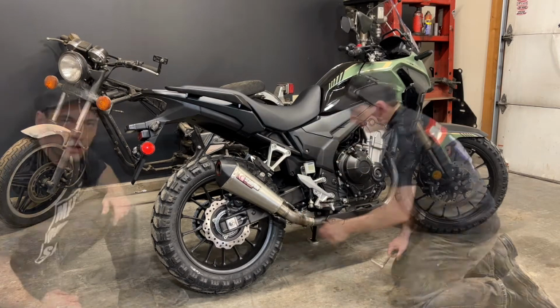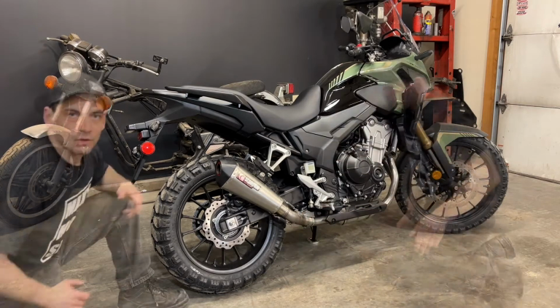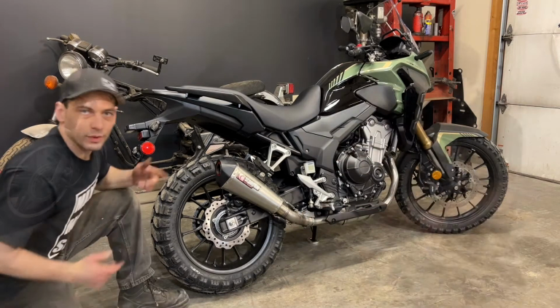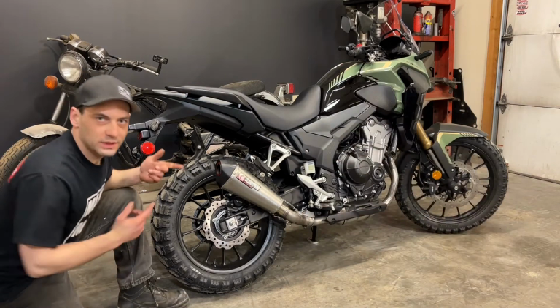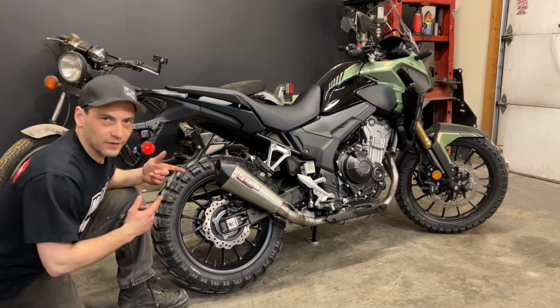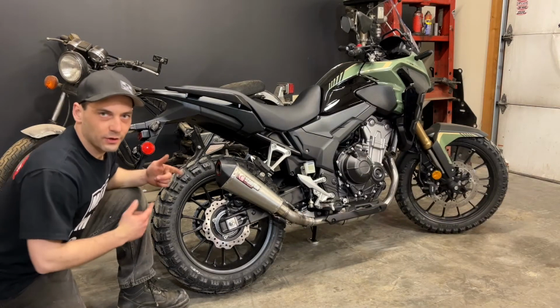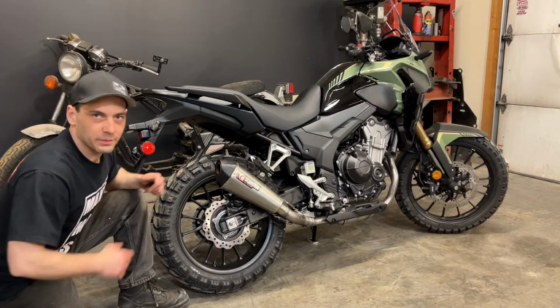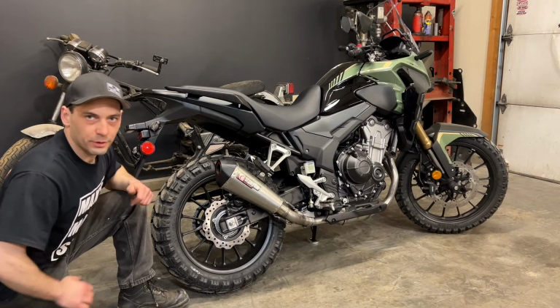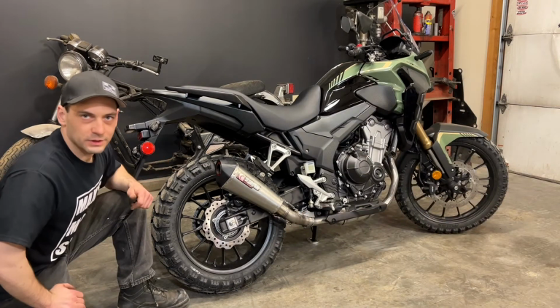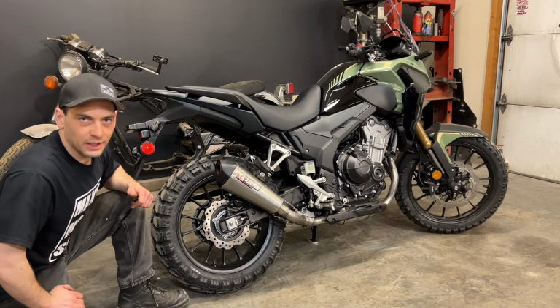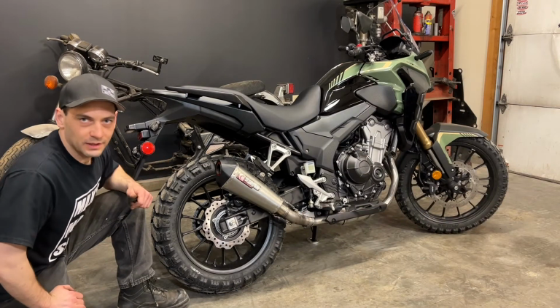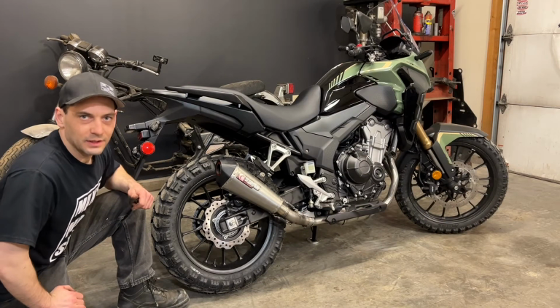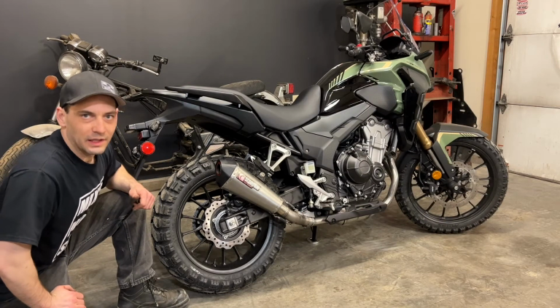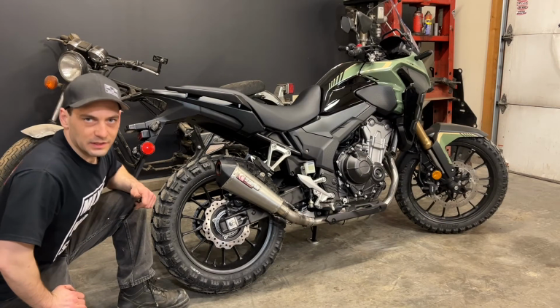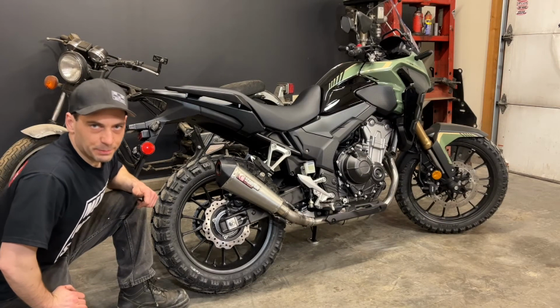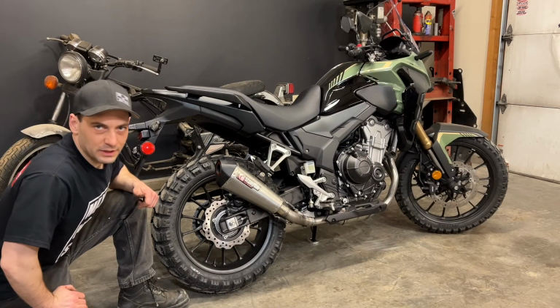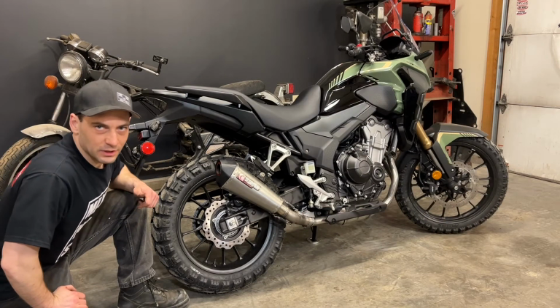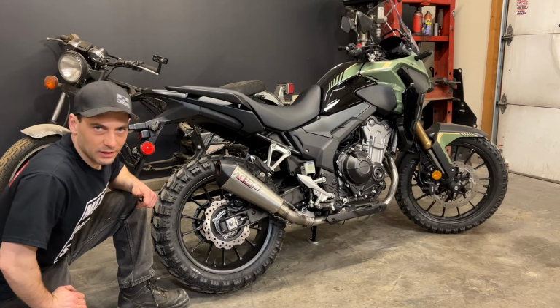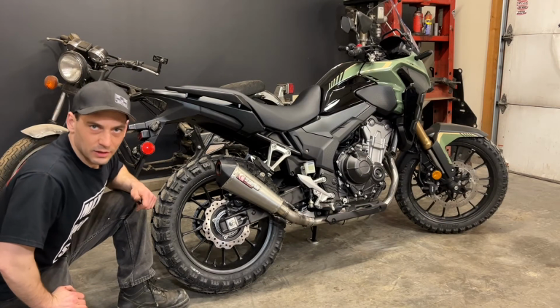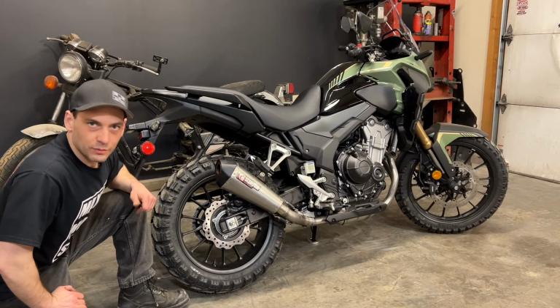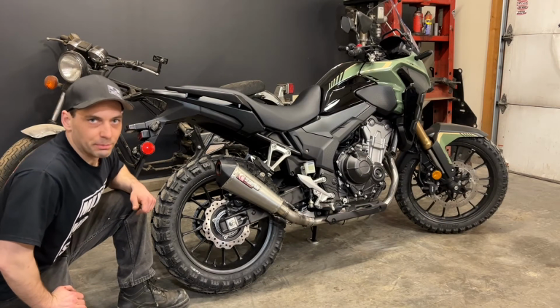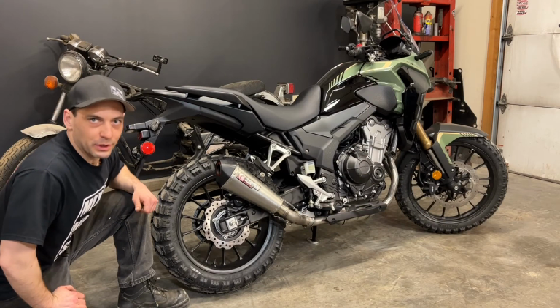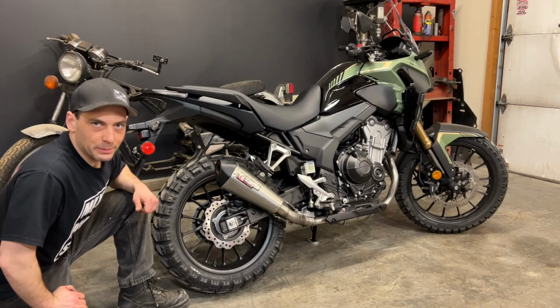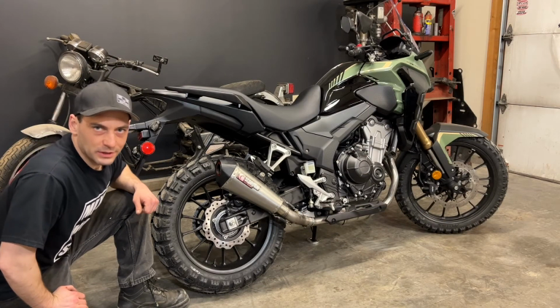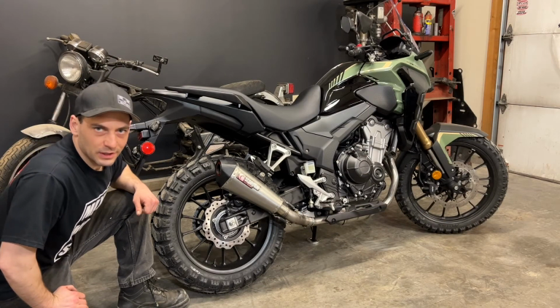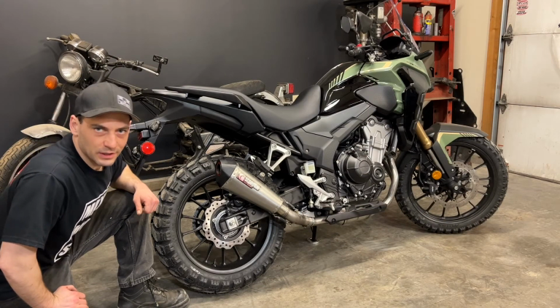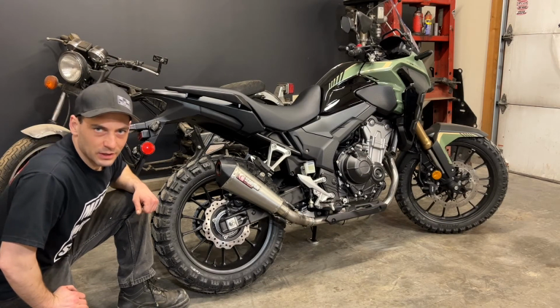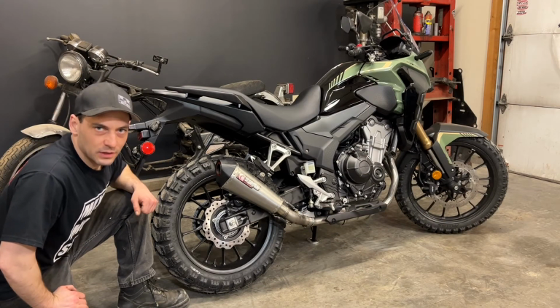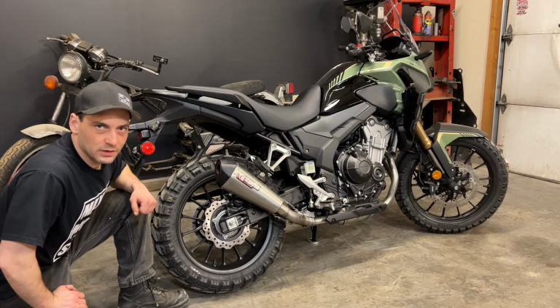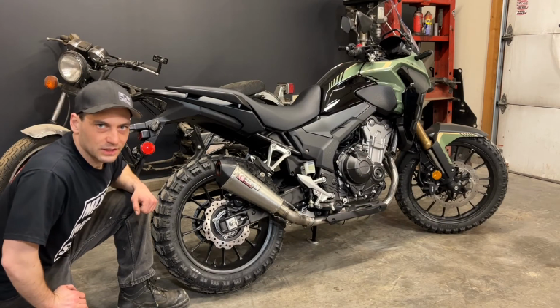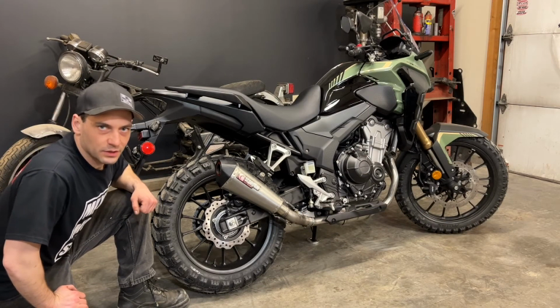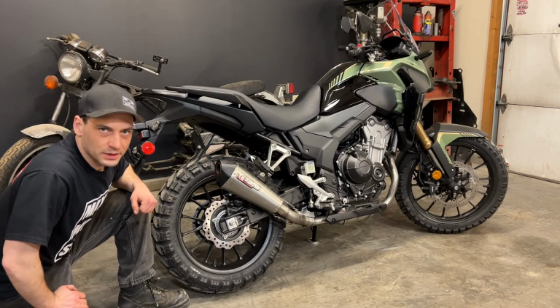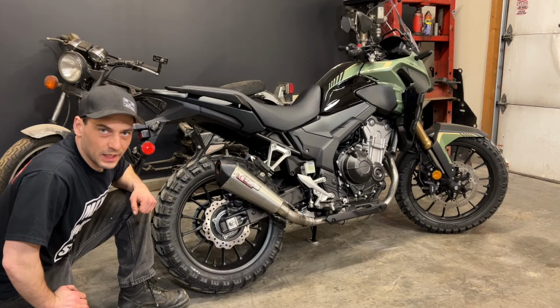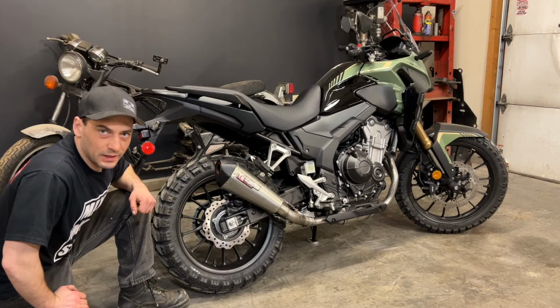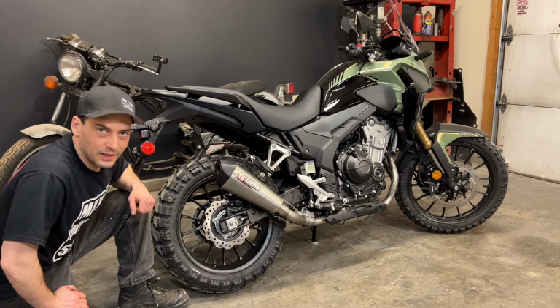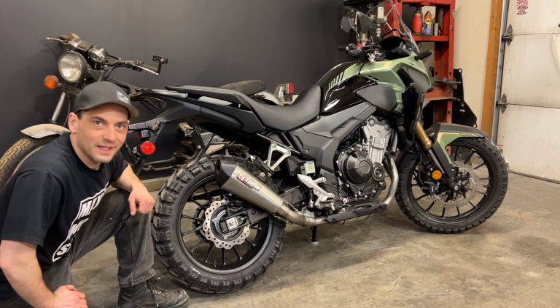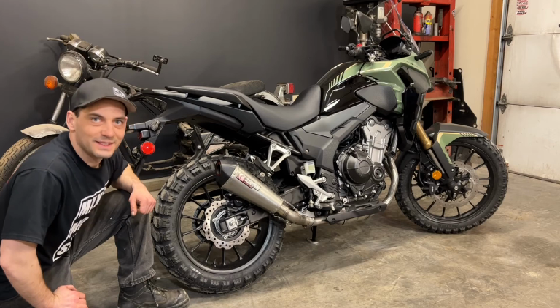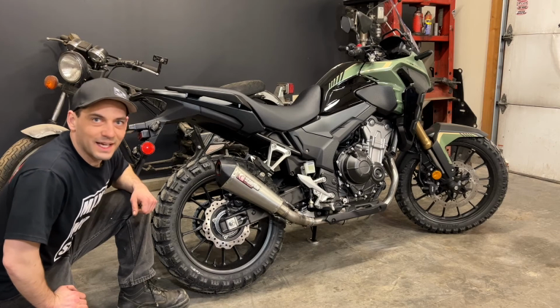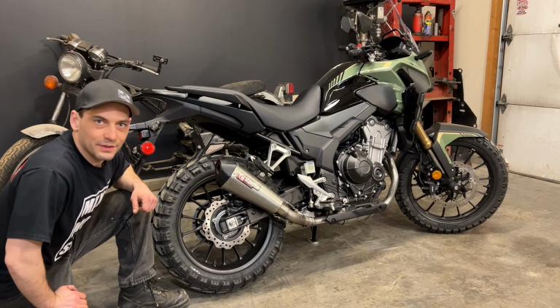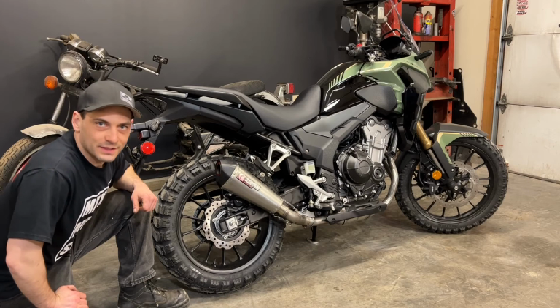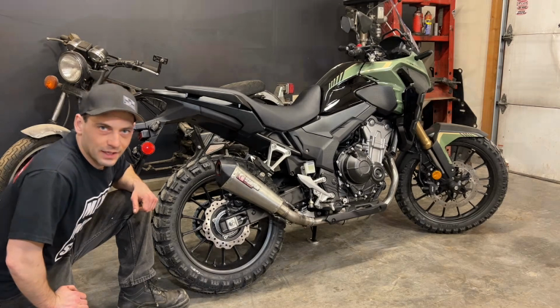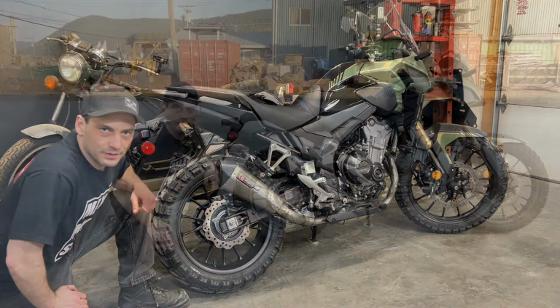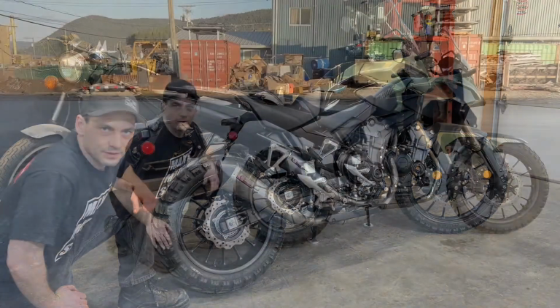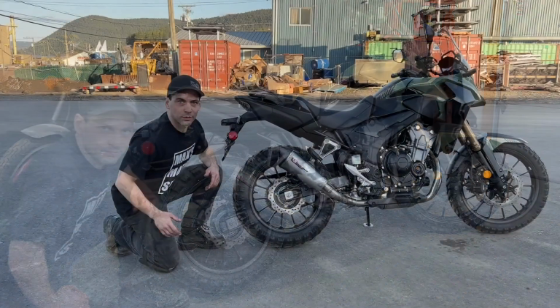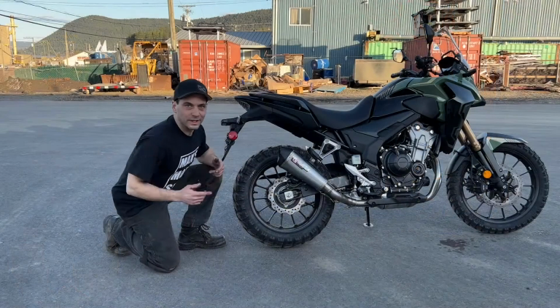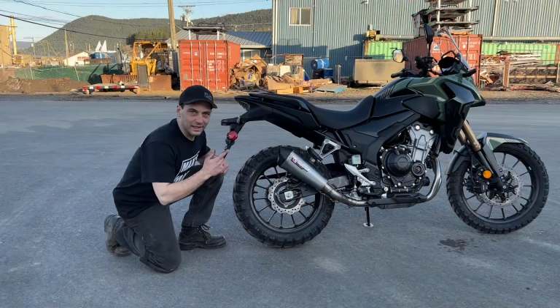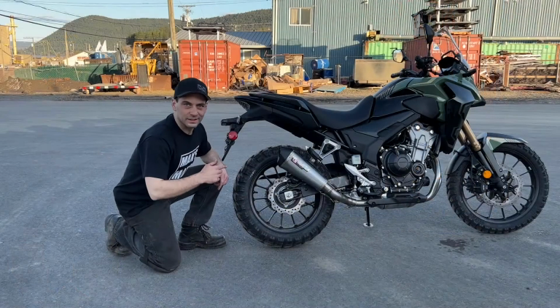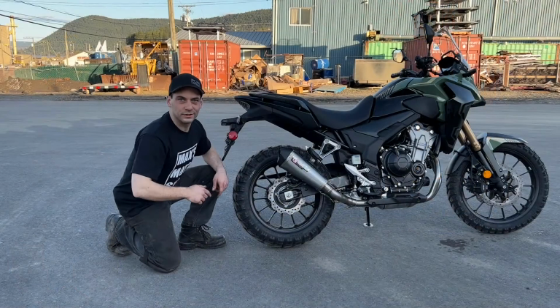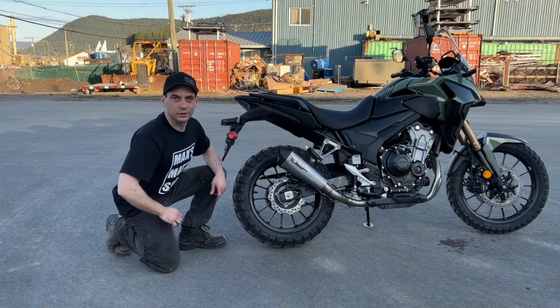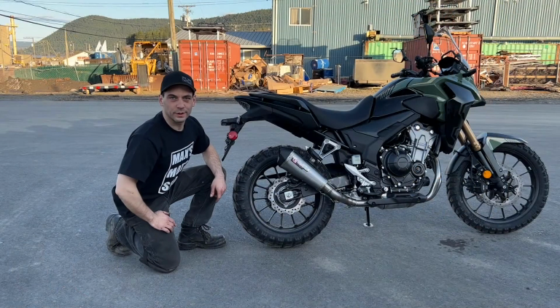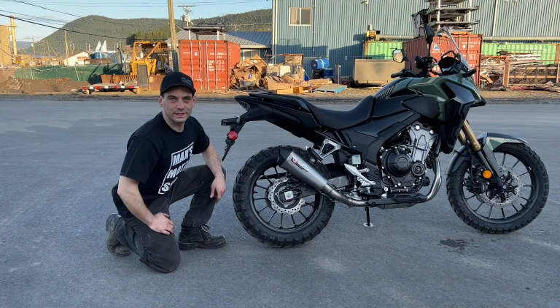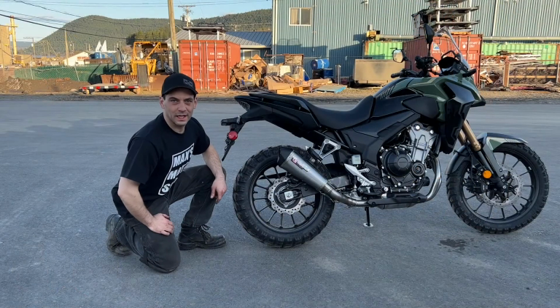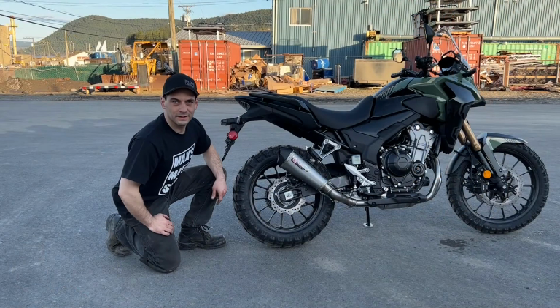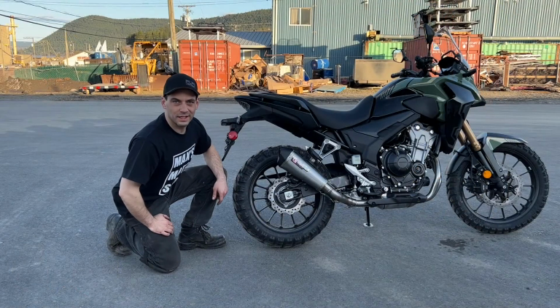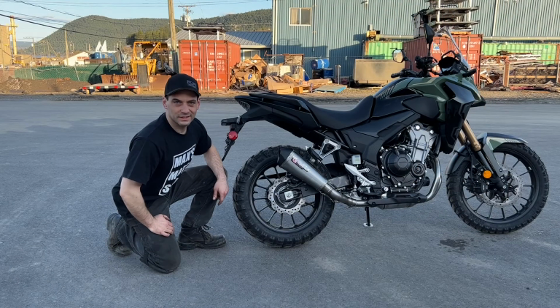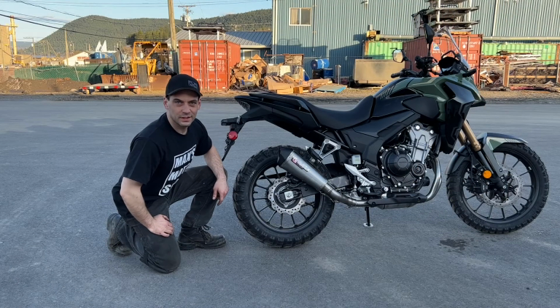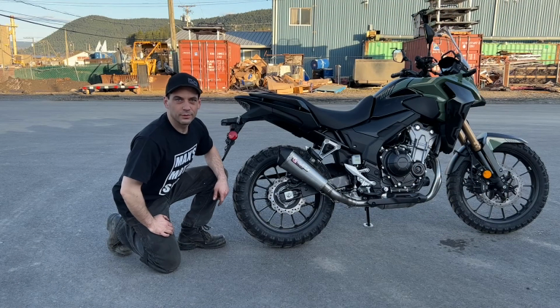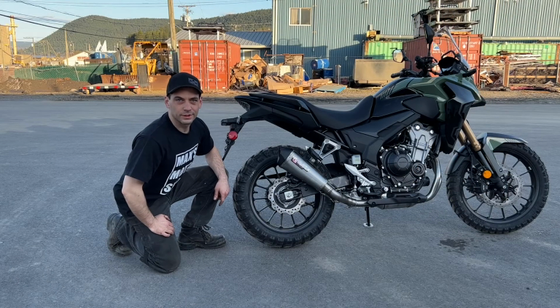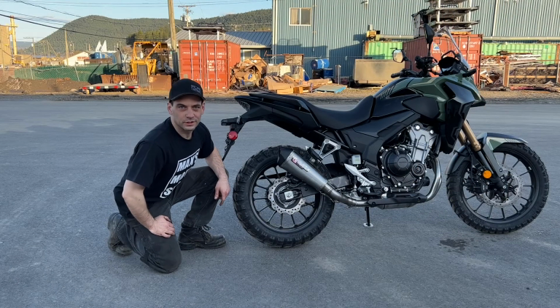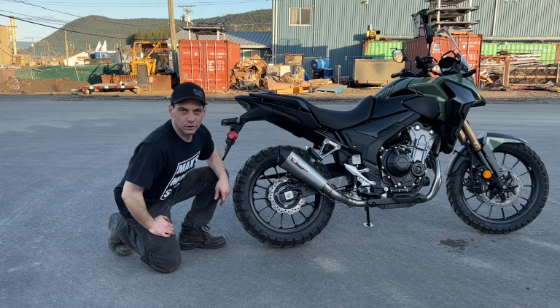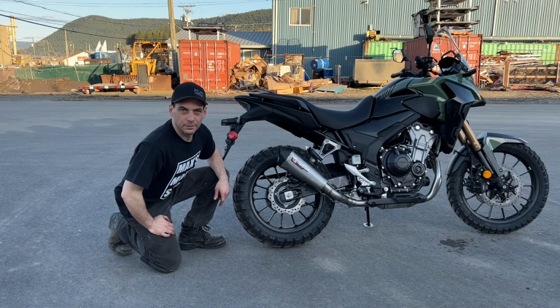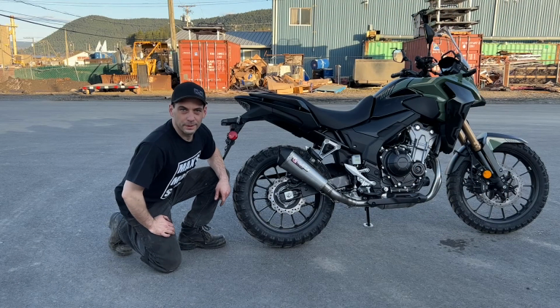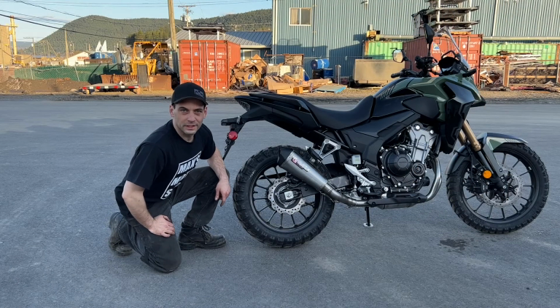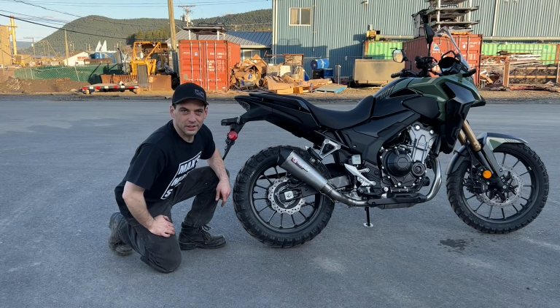Once you have all the bolts tight and the springs on, we're pretty much done. So let's go outside and see how it sounds. Okay, let's do a quick sound test with the Scorpion exhaust.